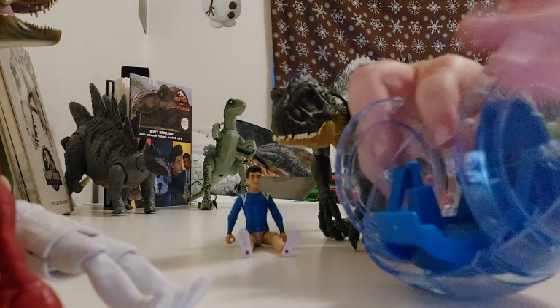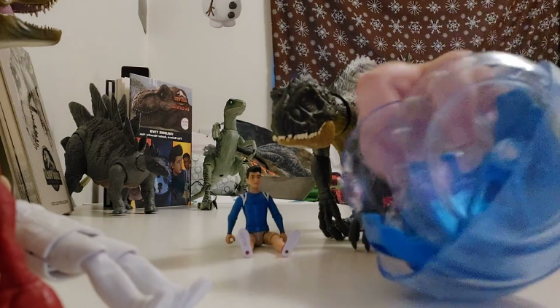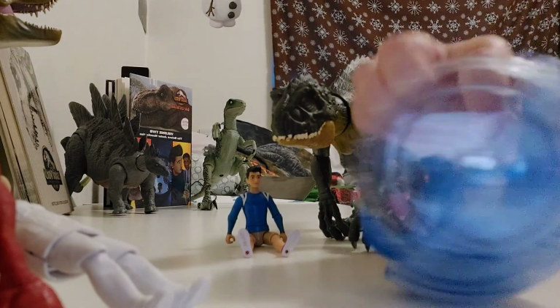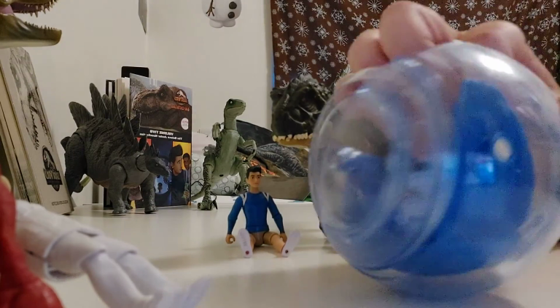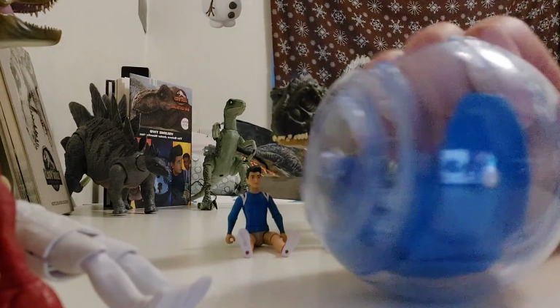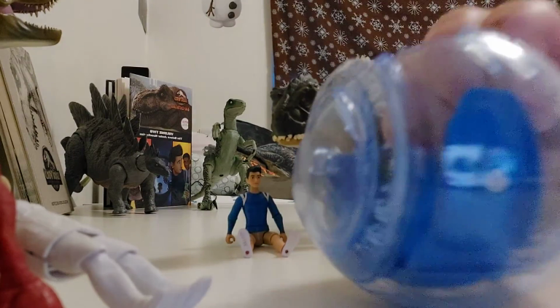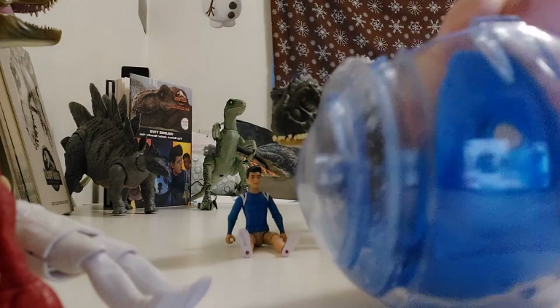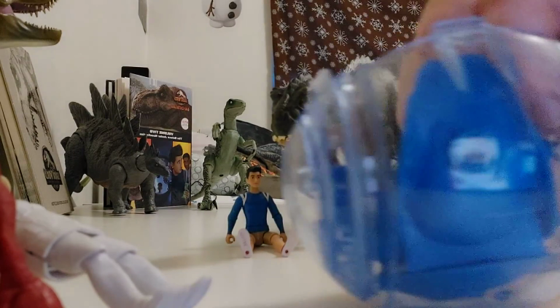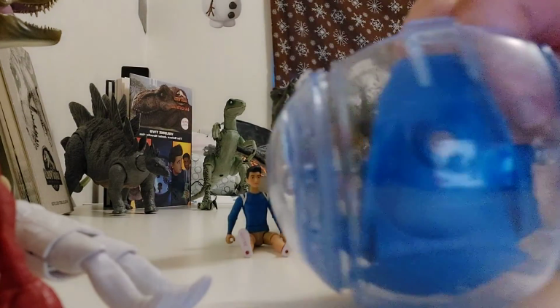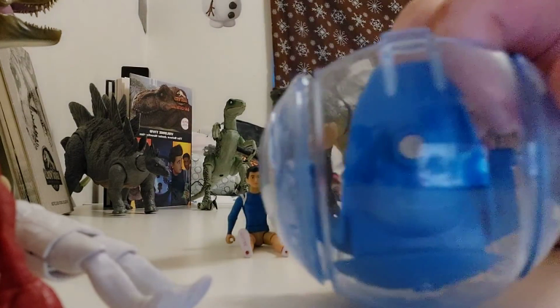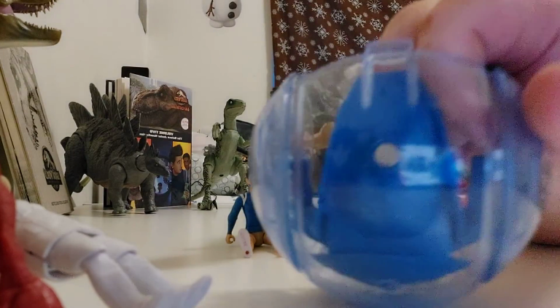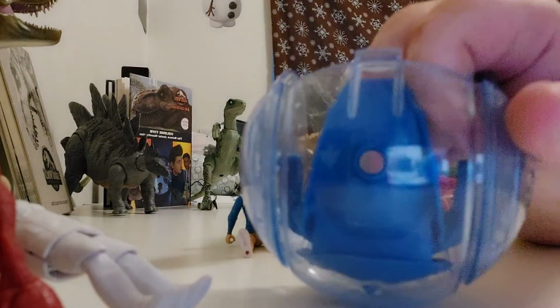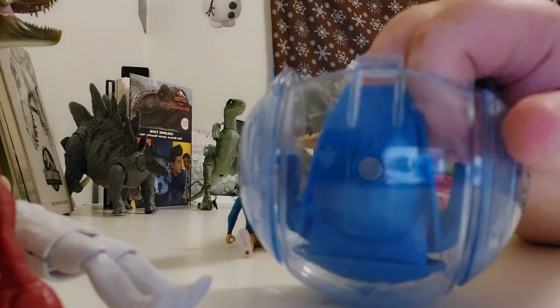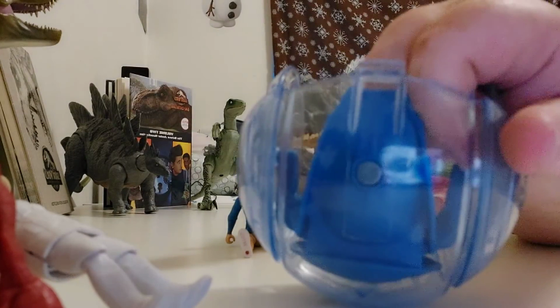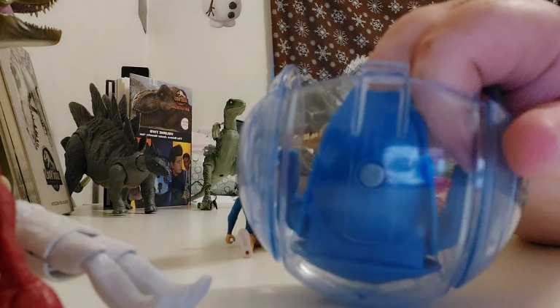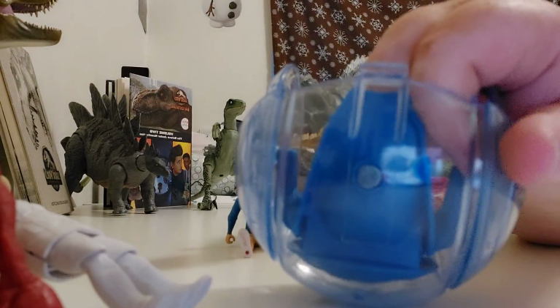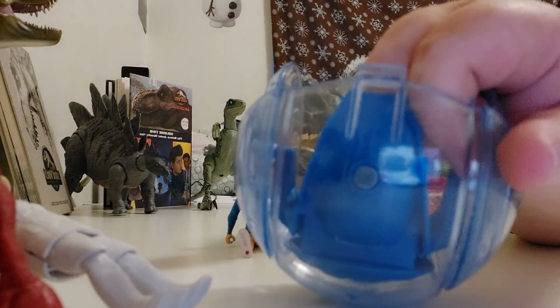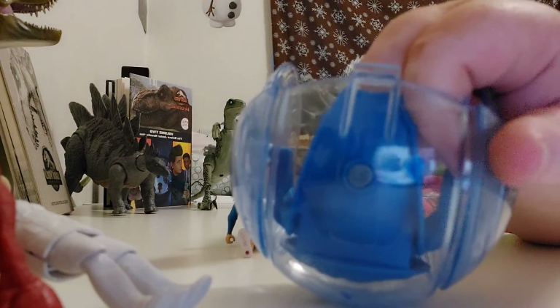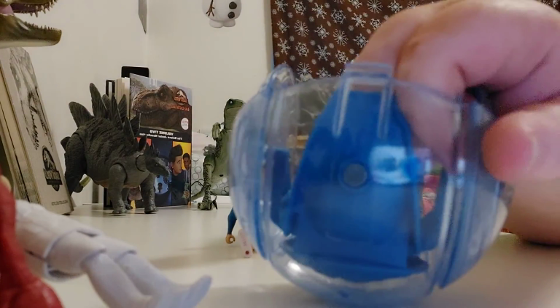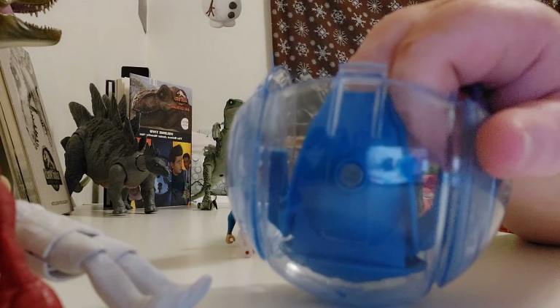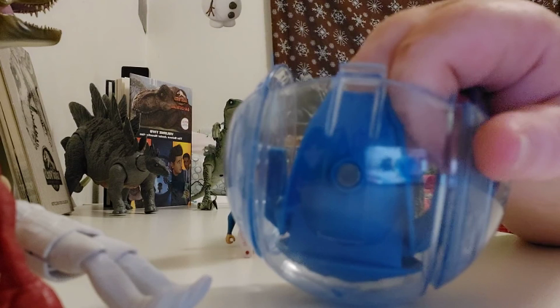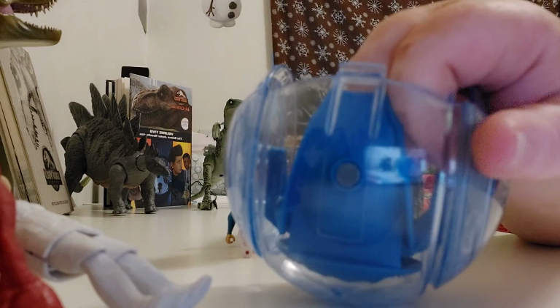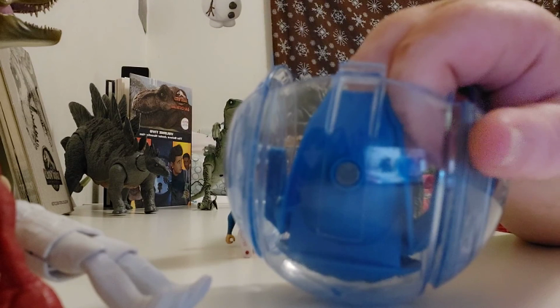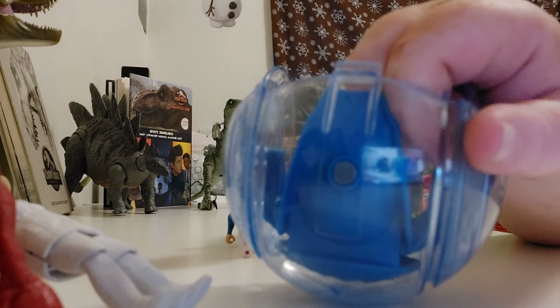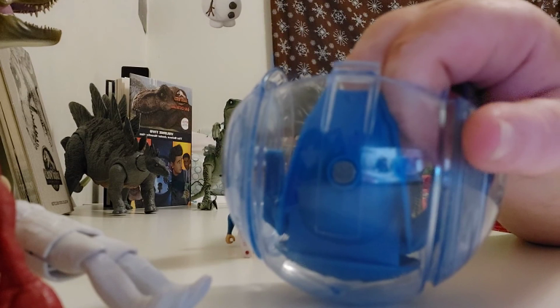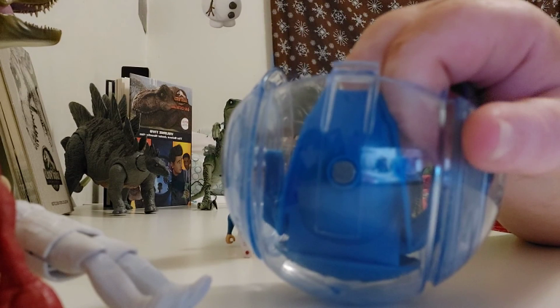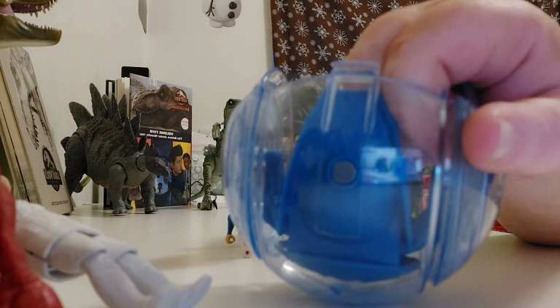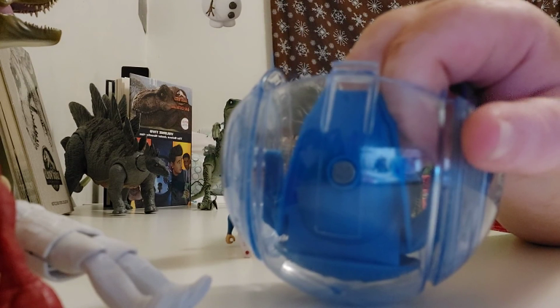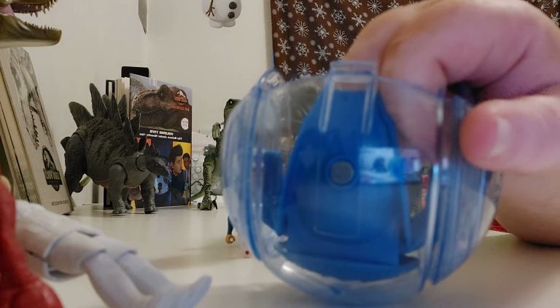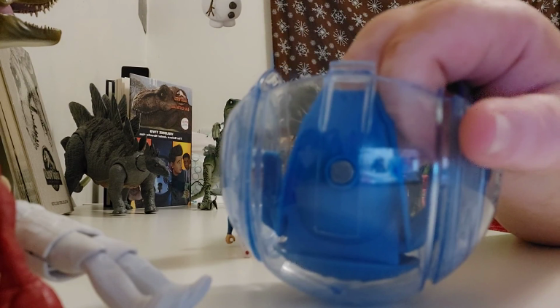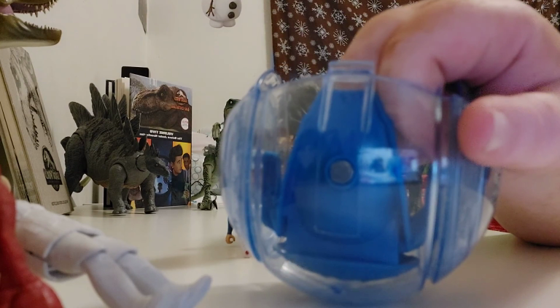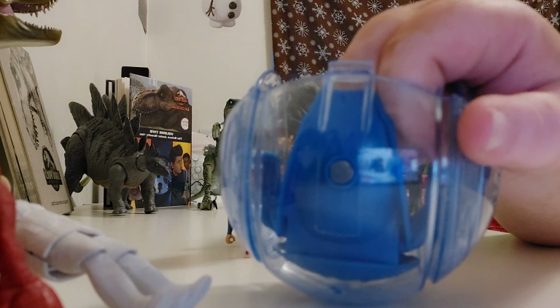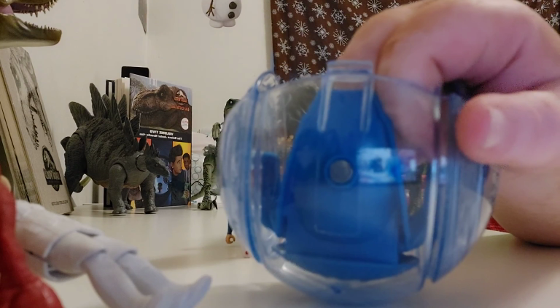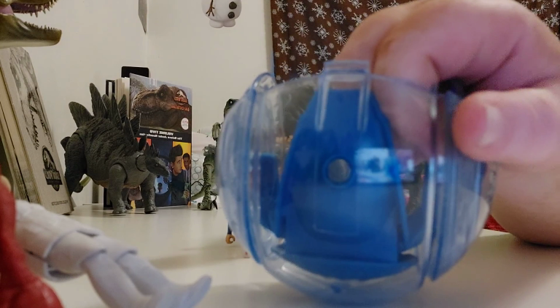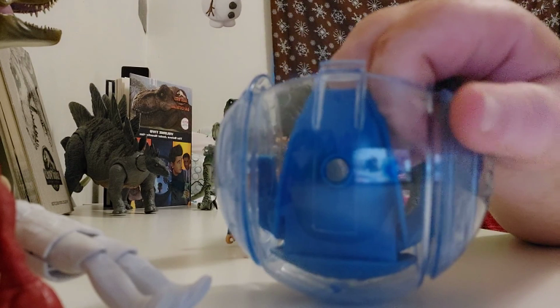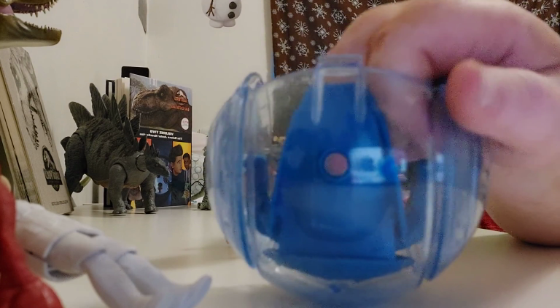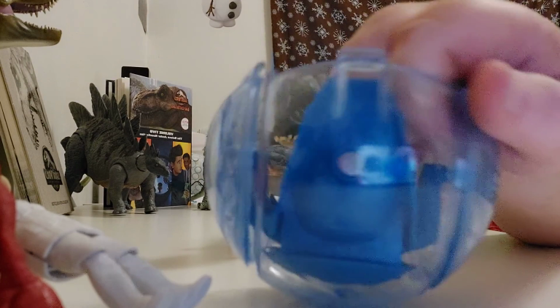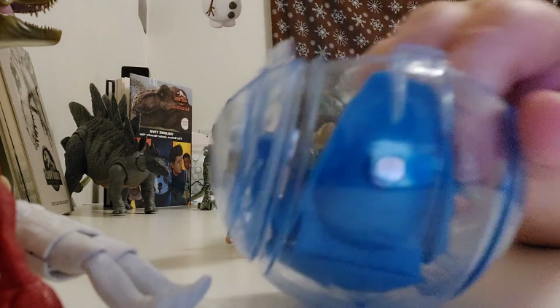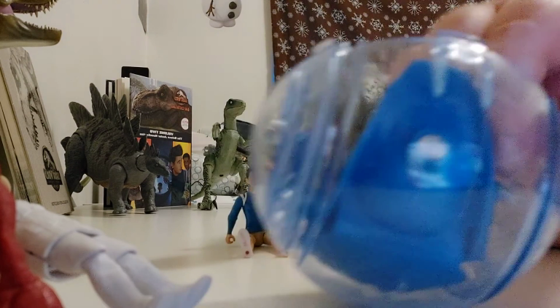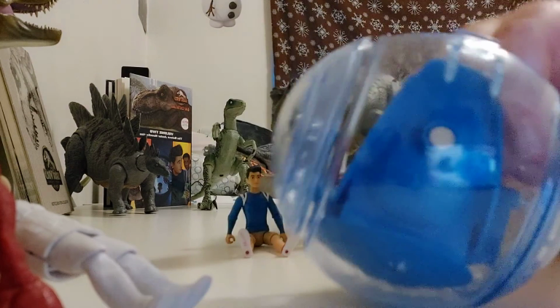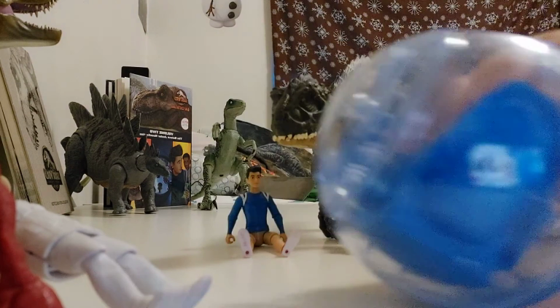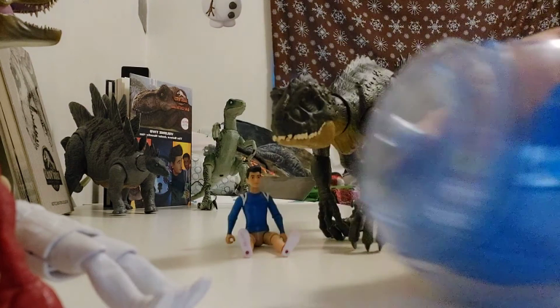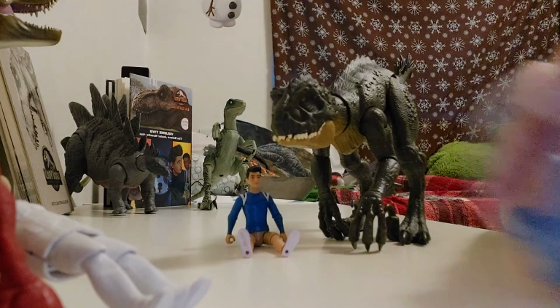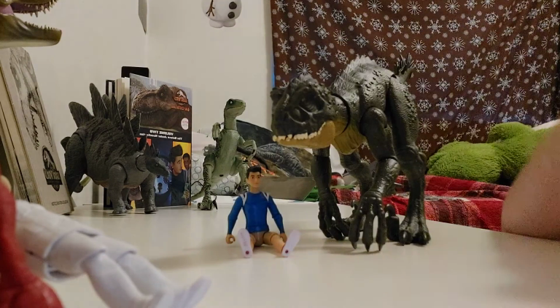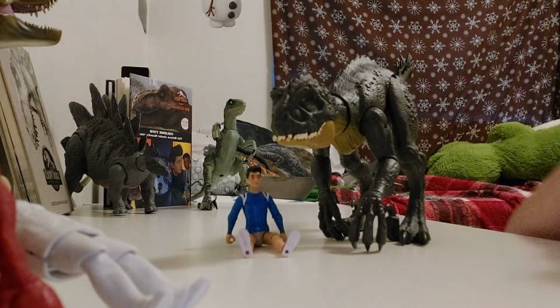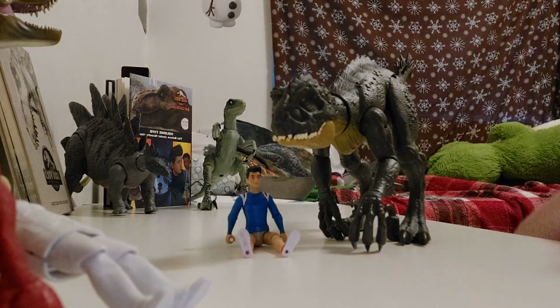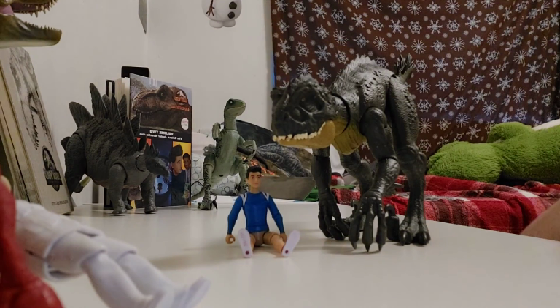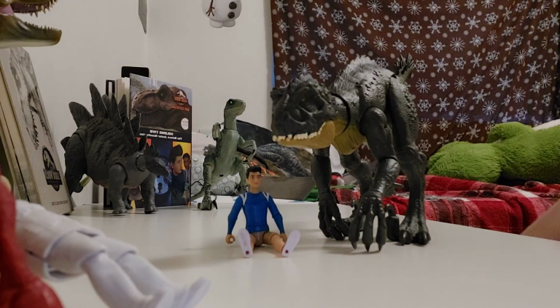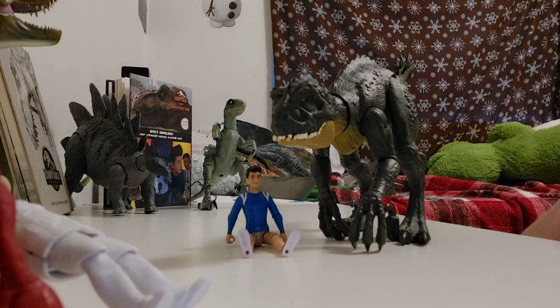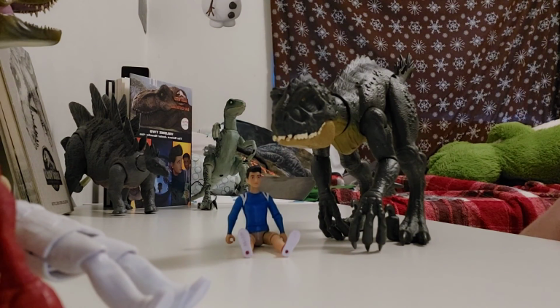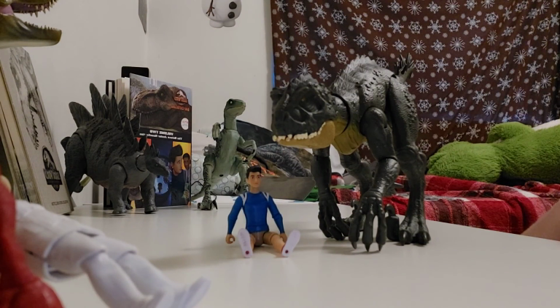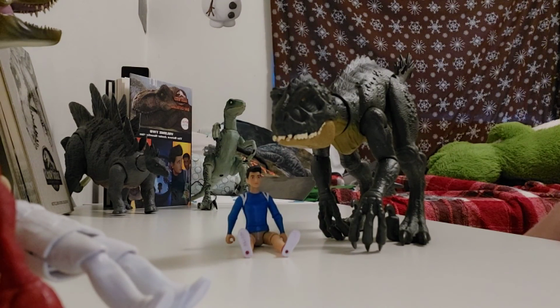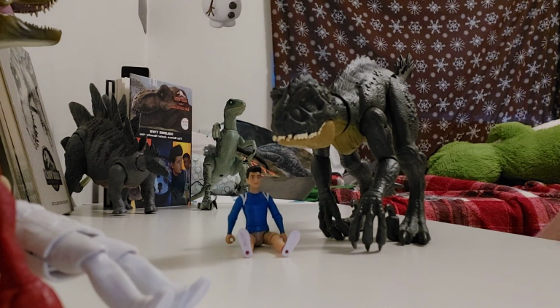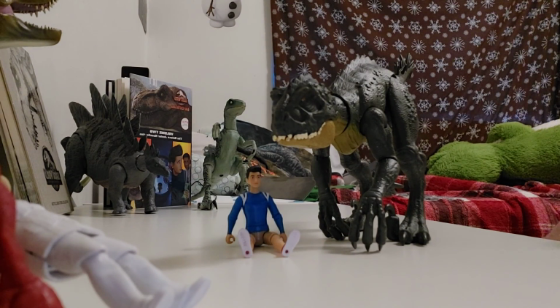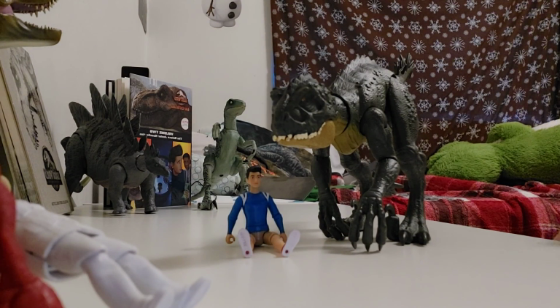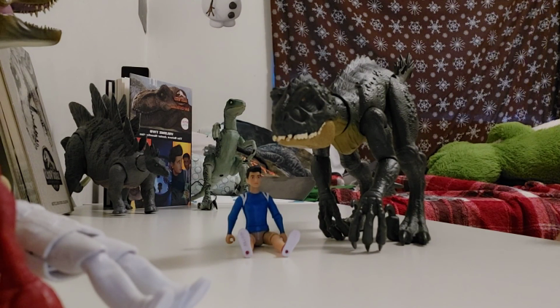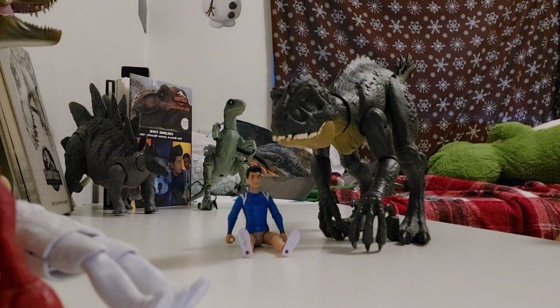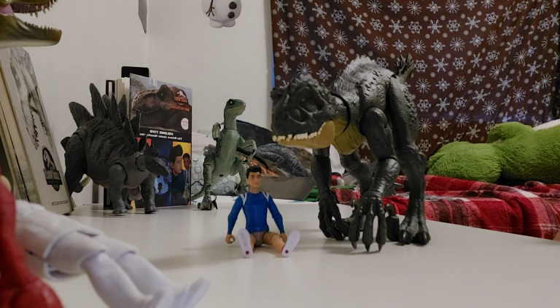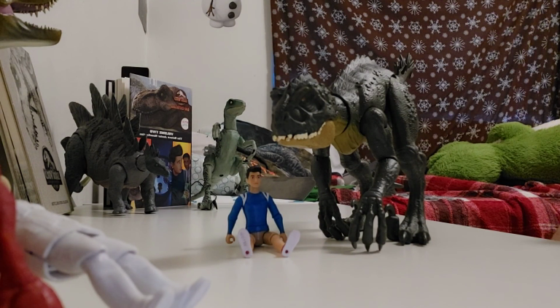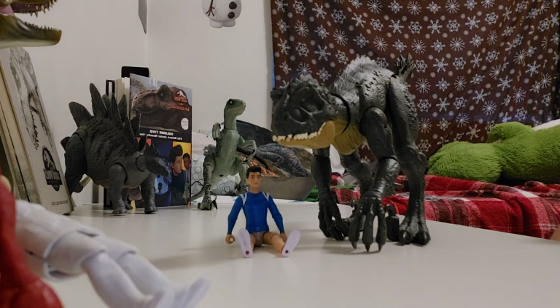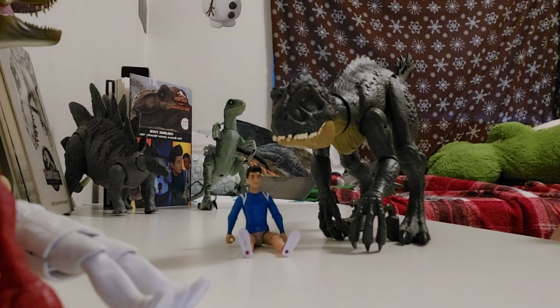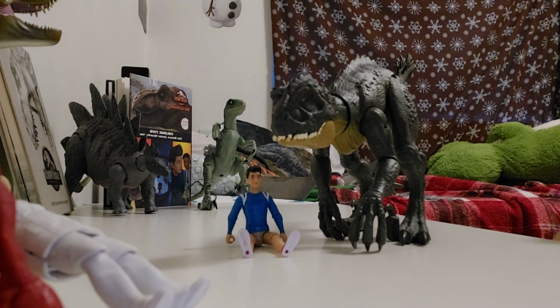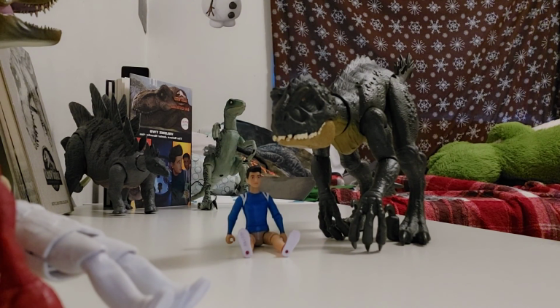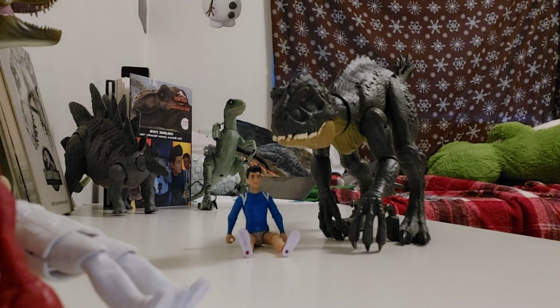There's a little thing on here — you can see that. I don't know why that's there. Alright, so that's the Gyrosphere done.